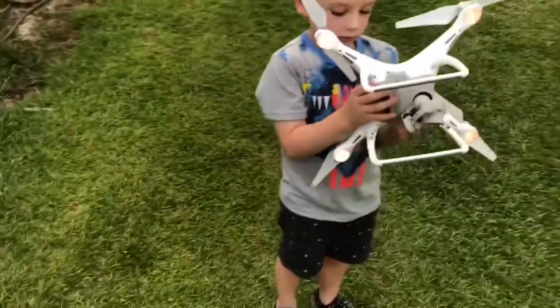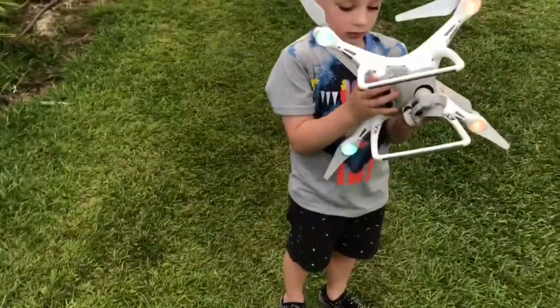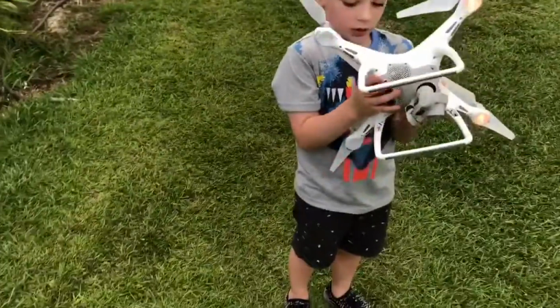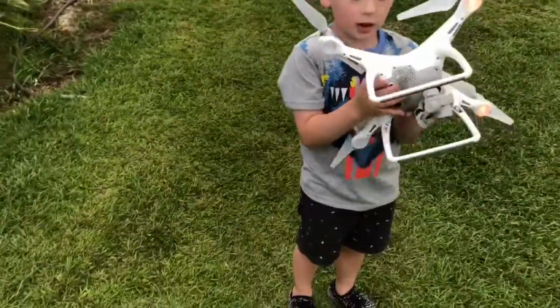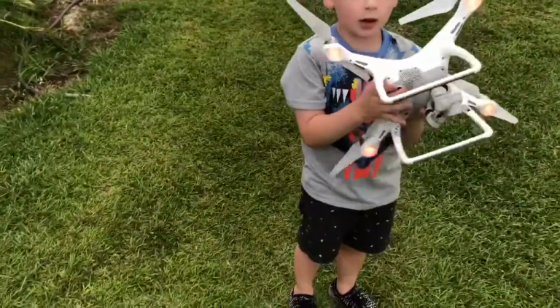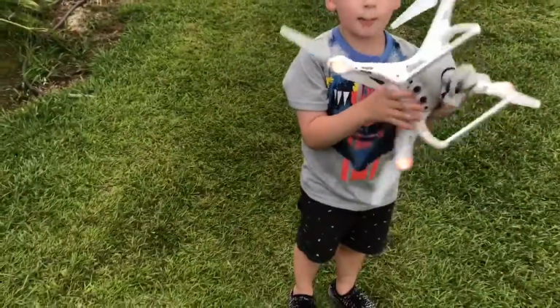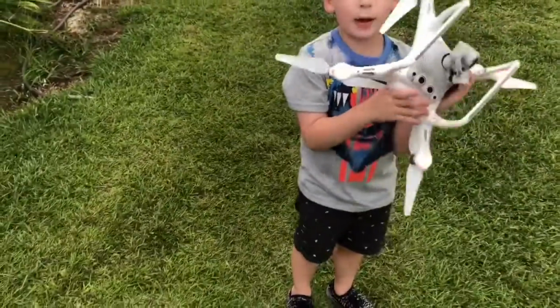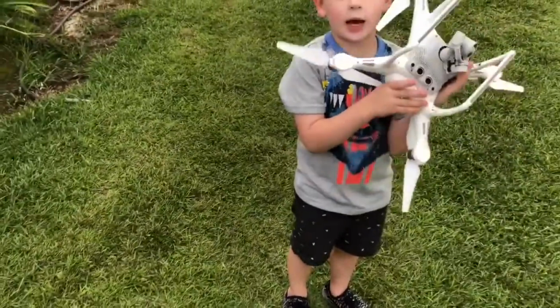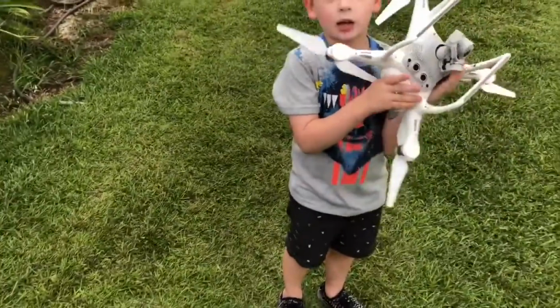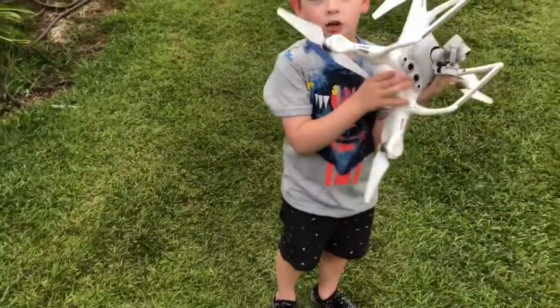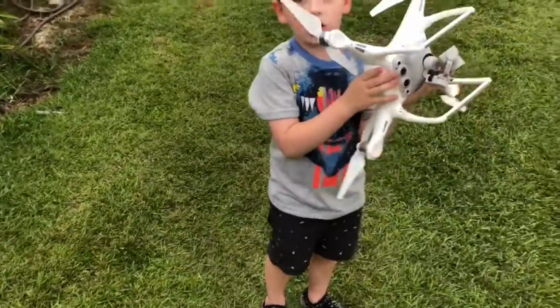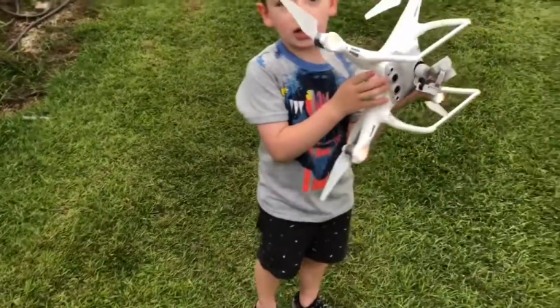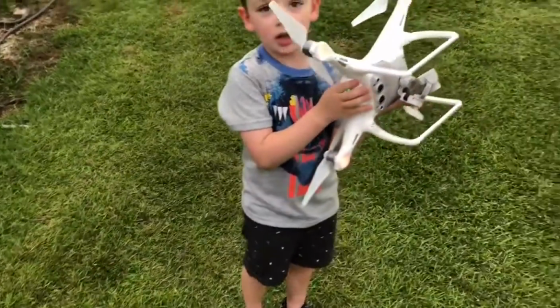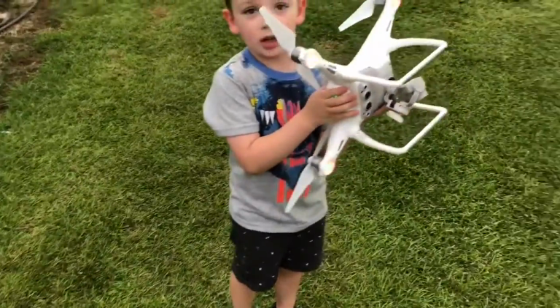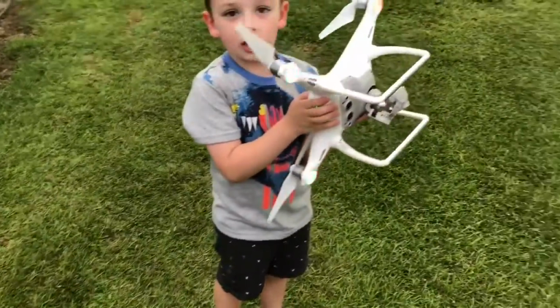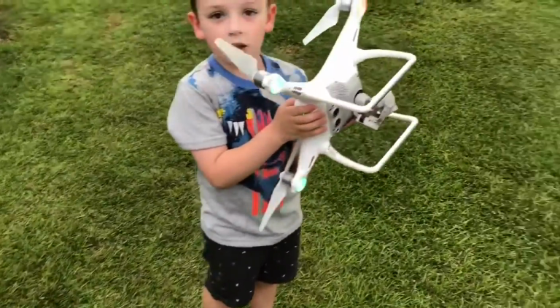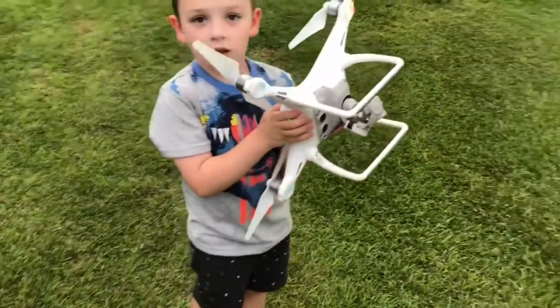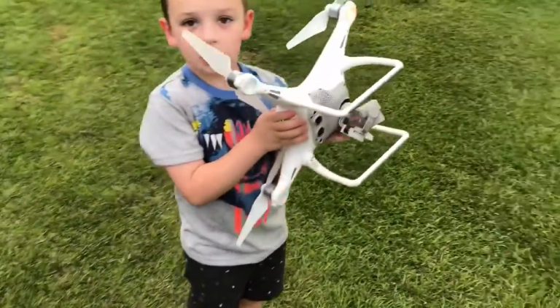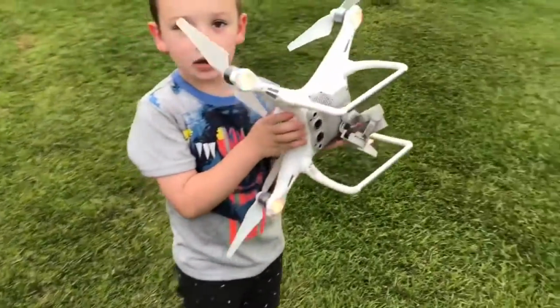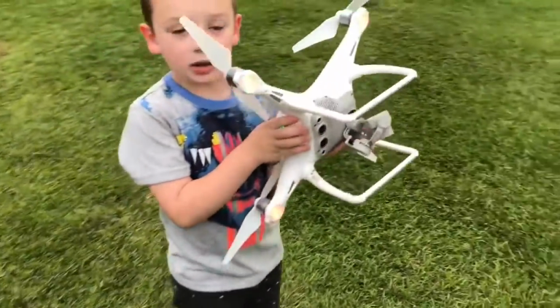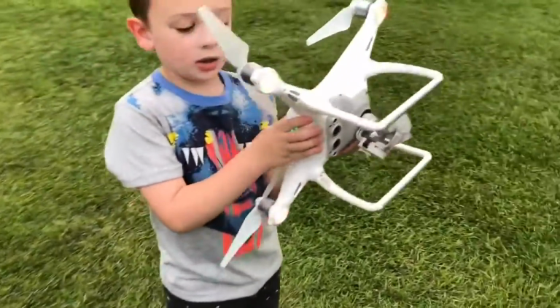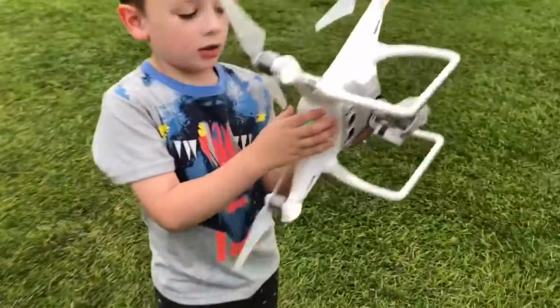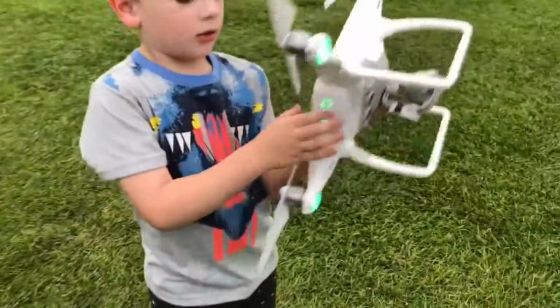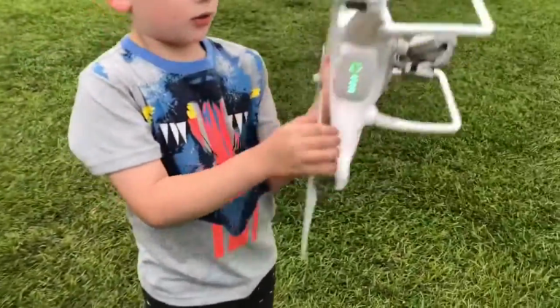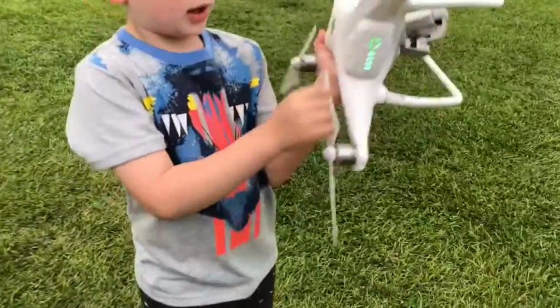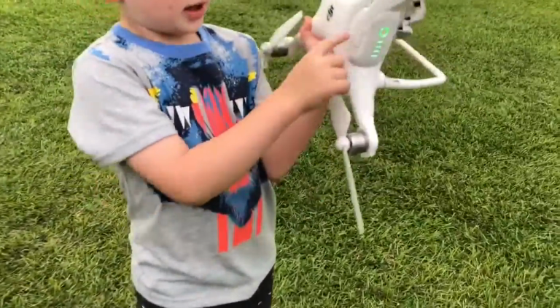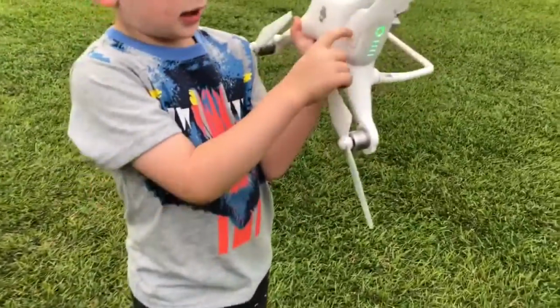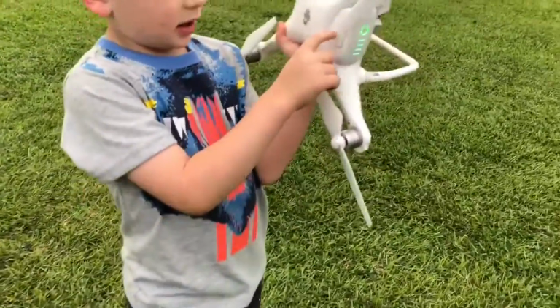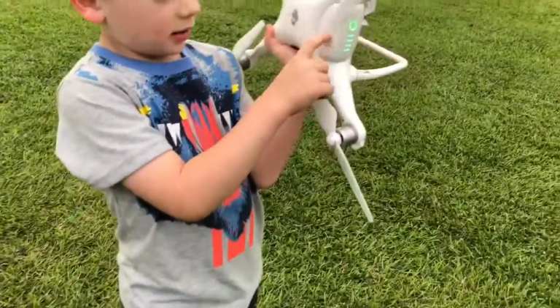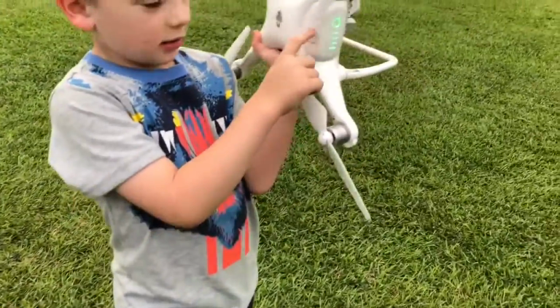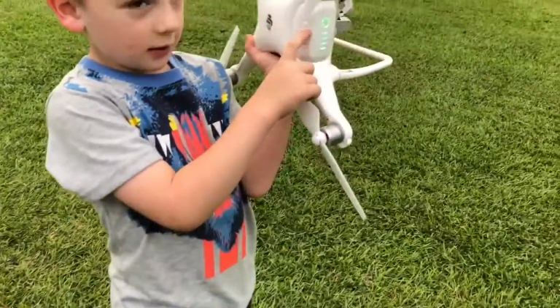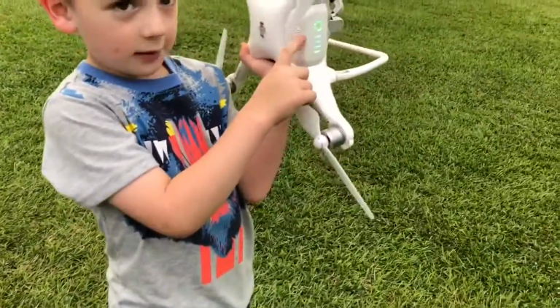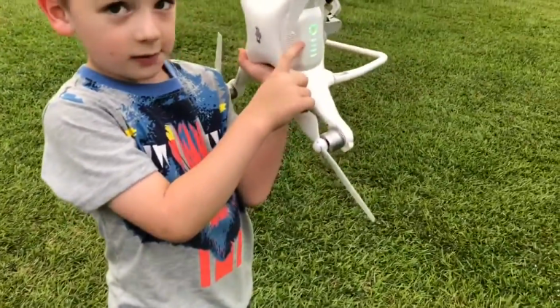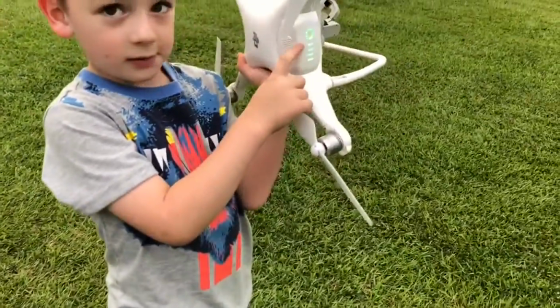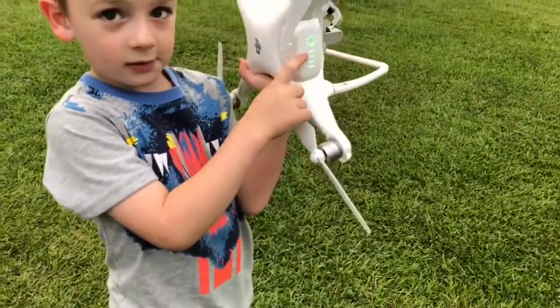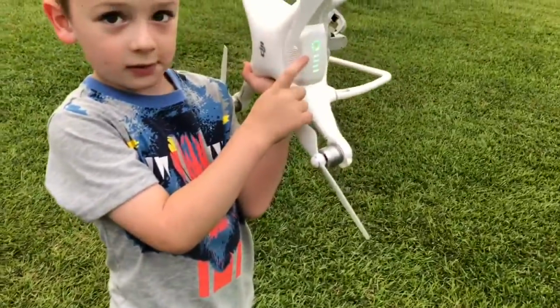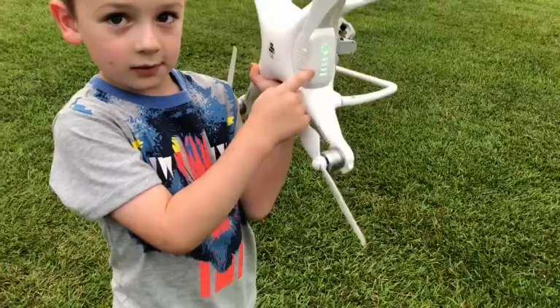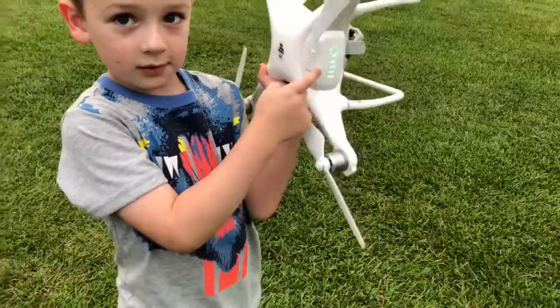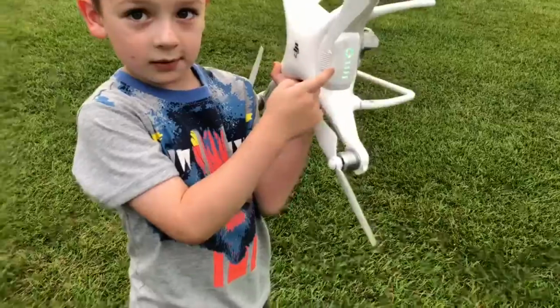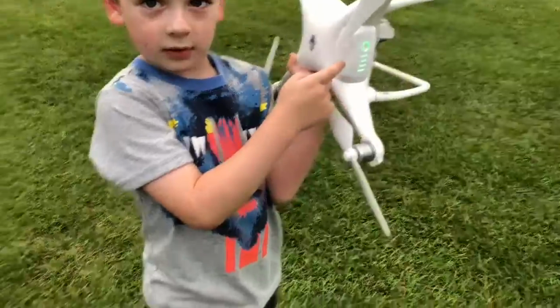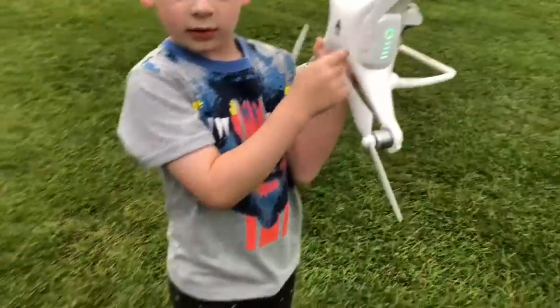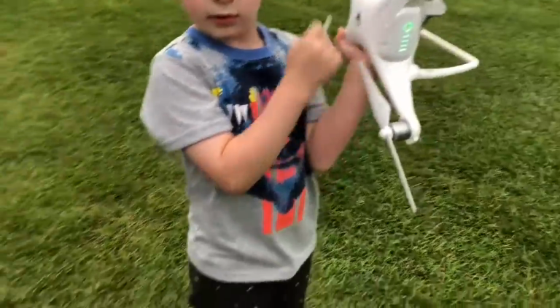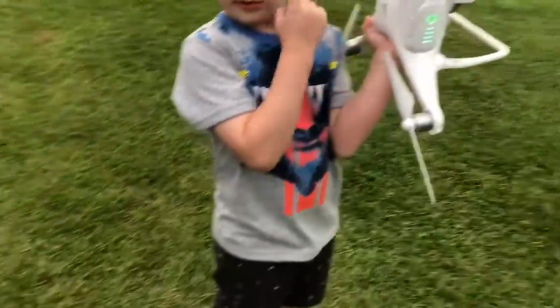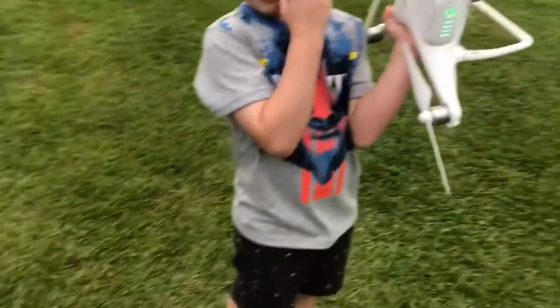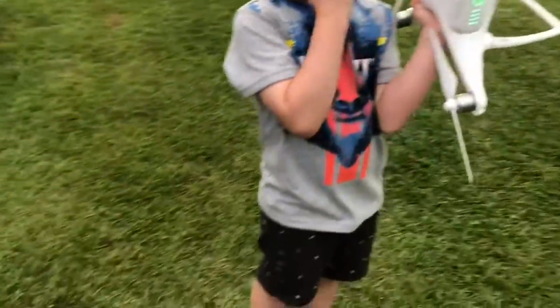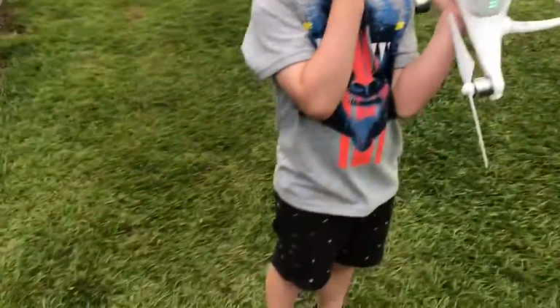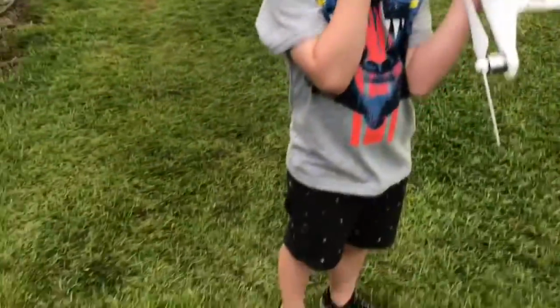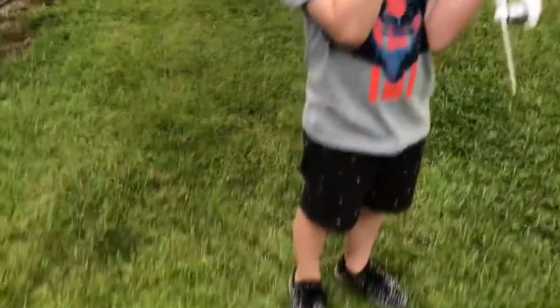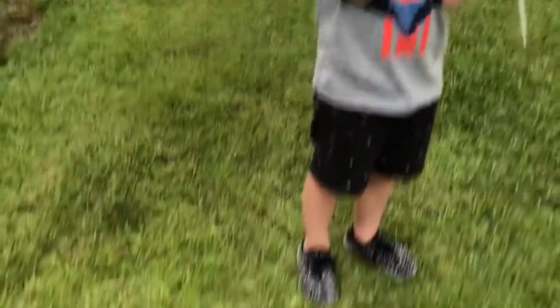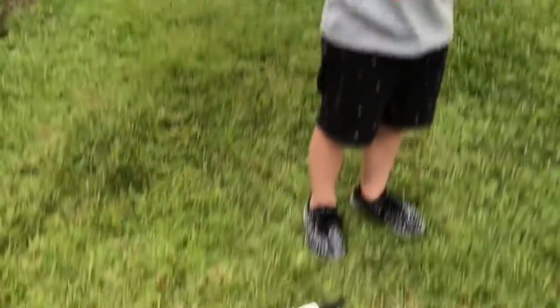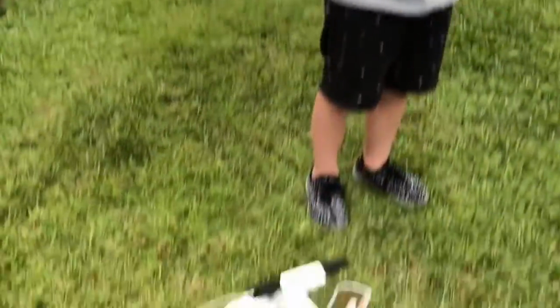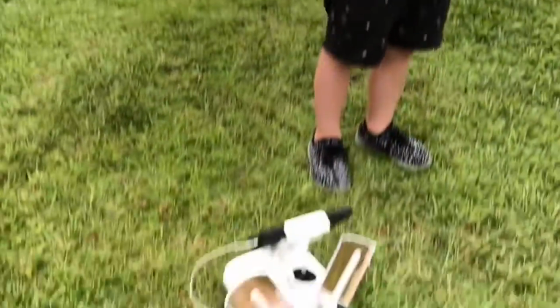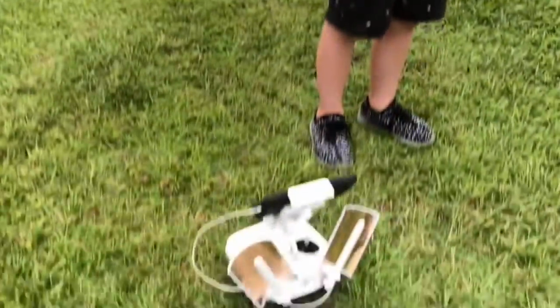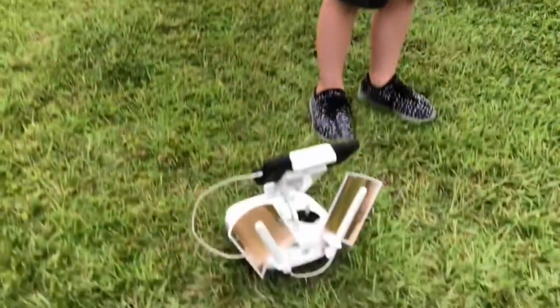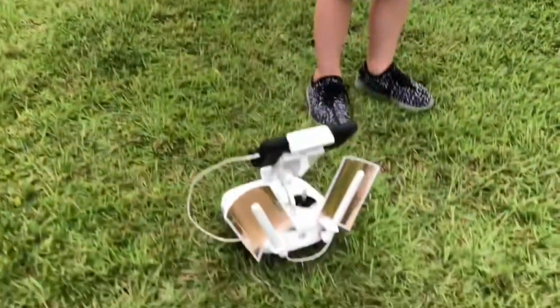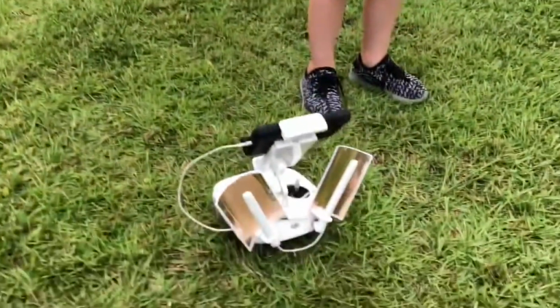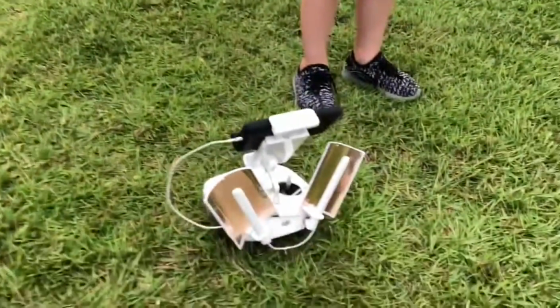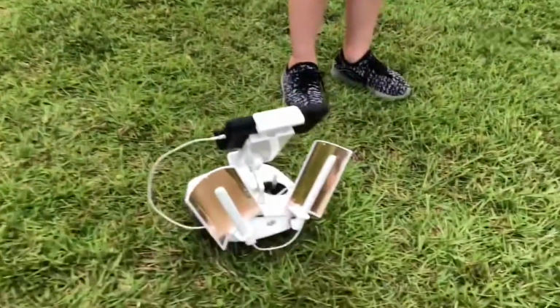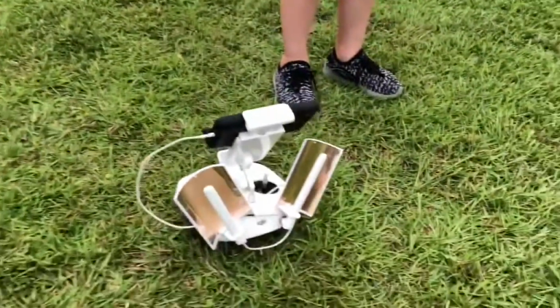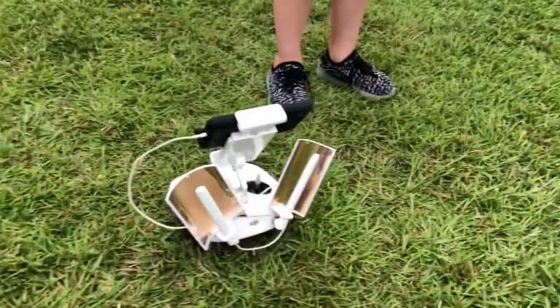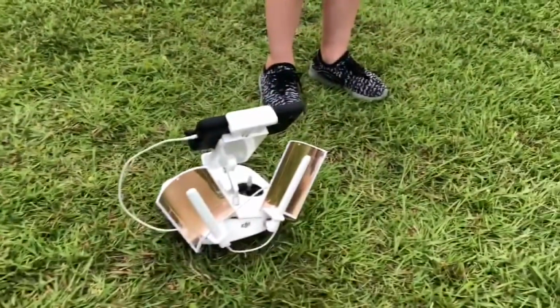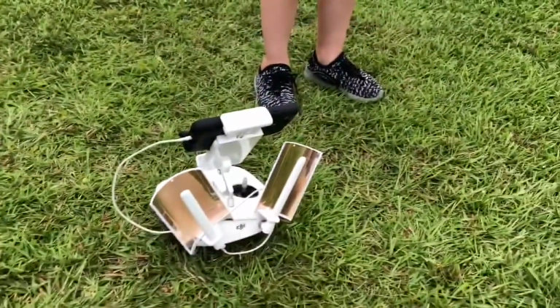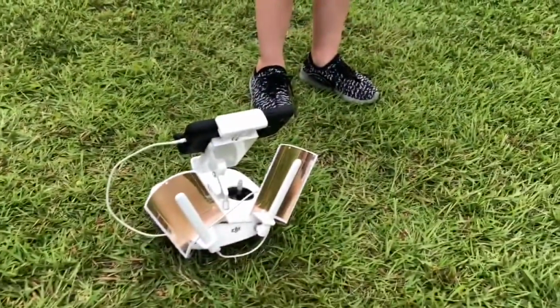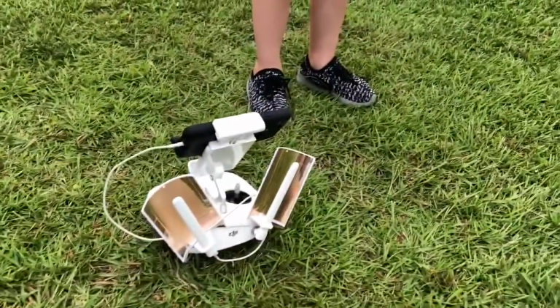And then where's the battery? Right here. And what's this? The controller.